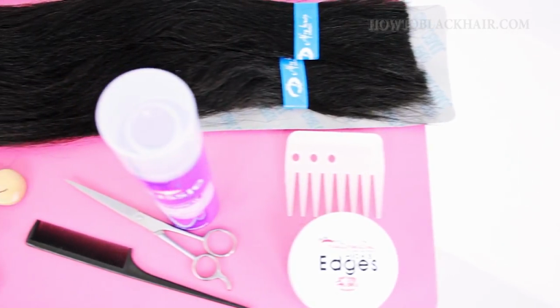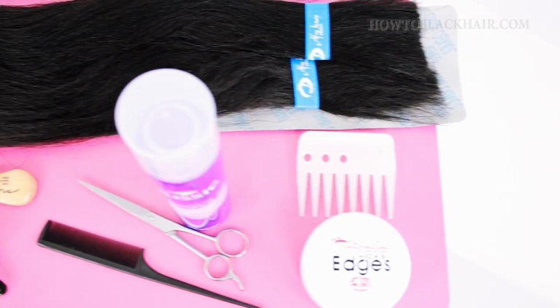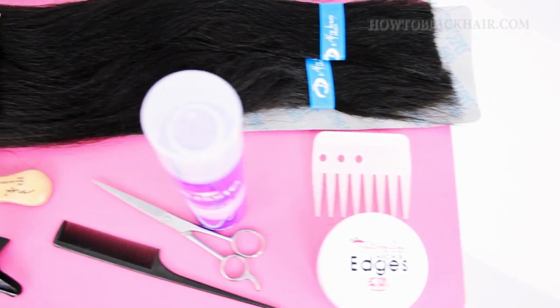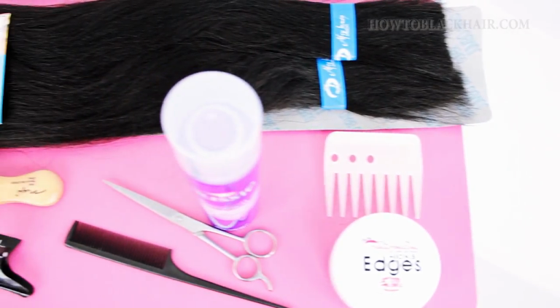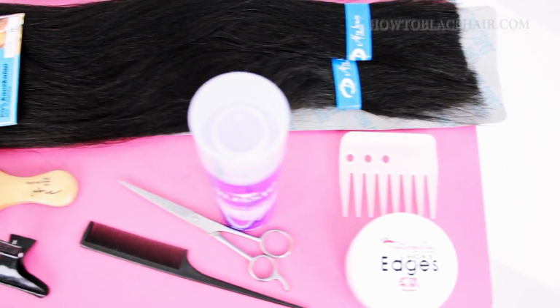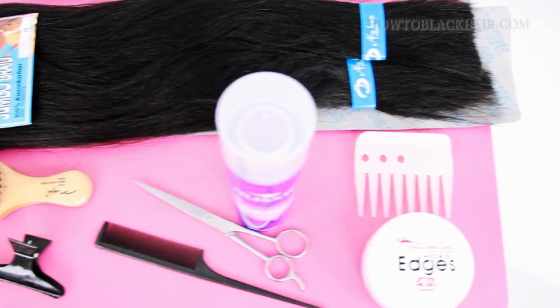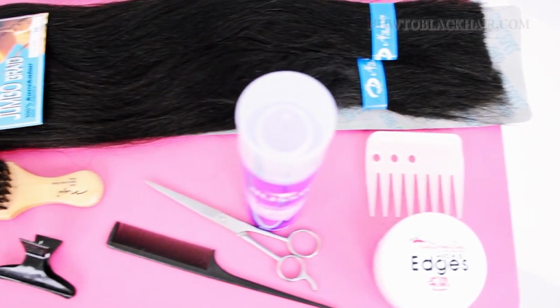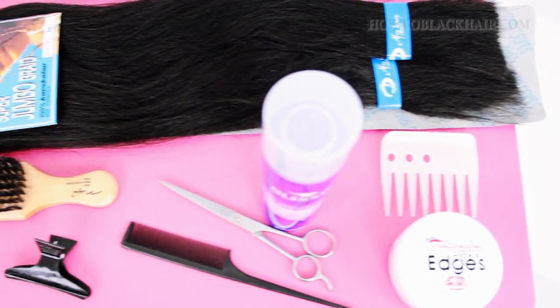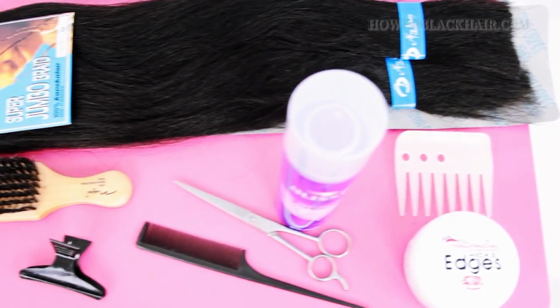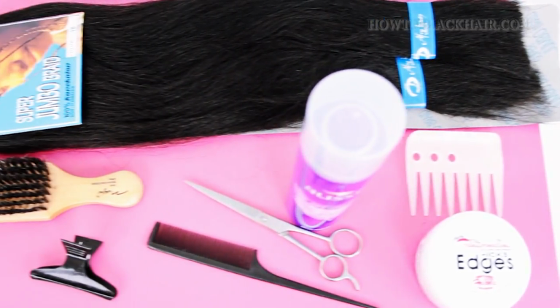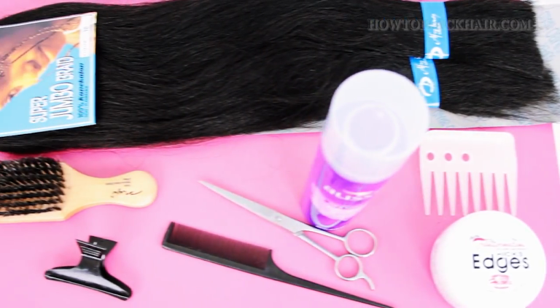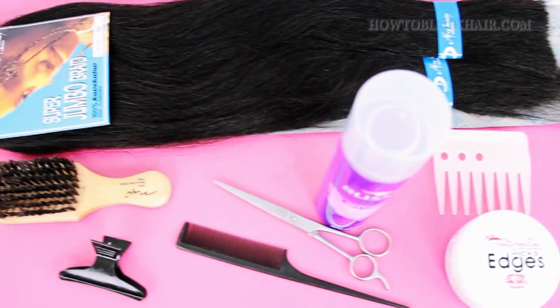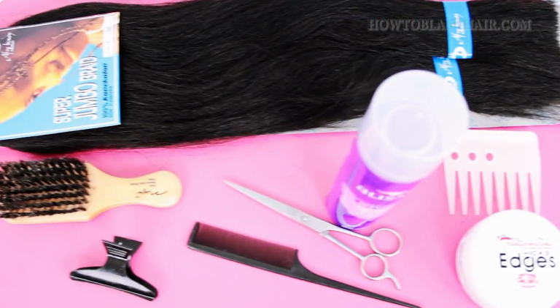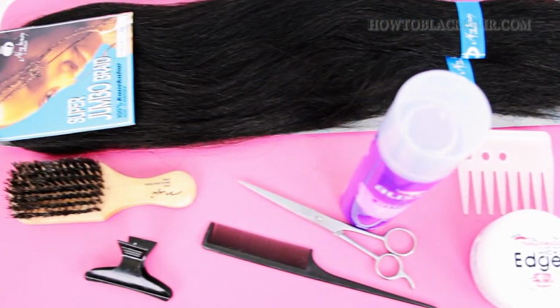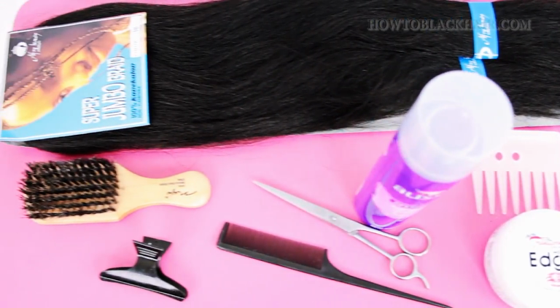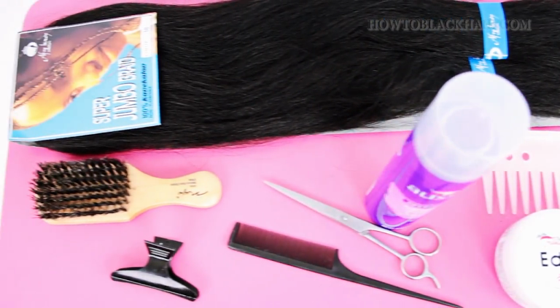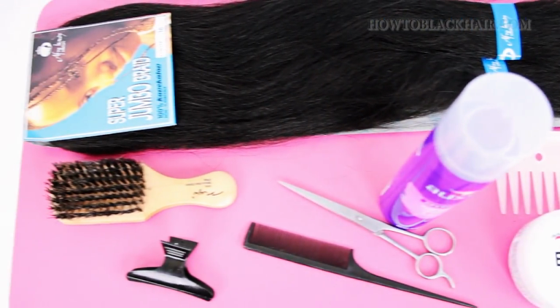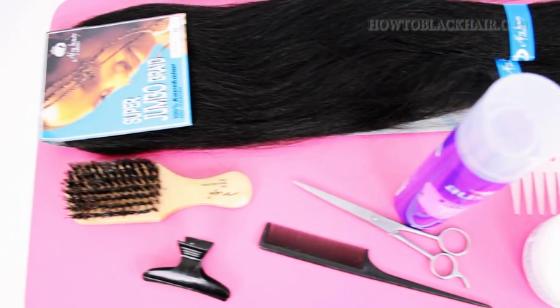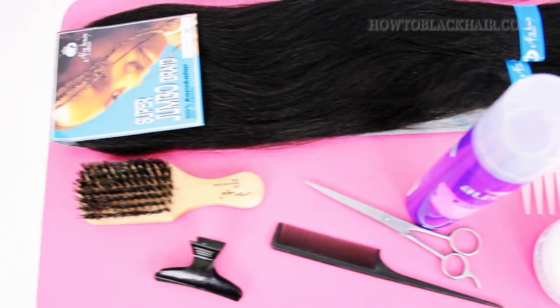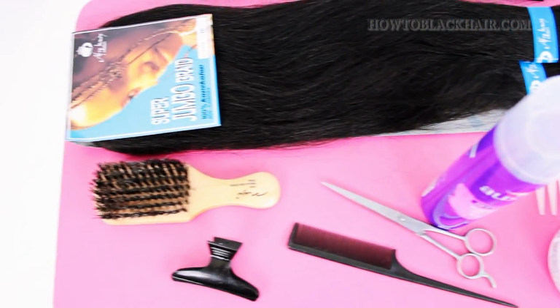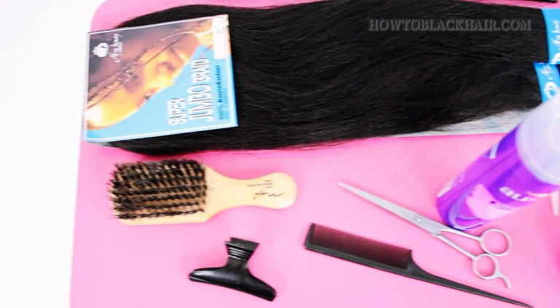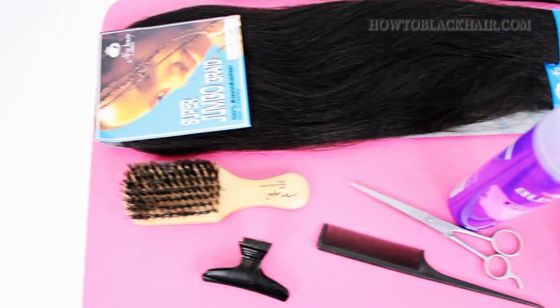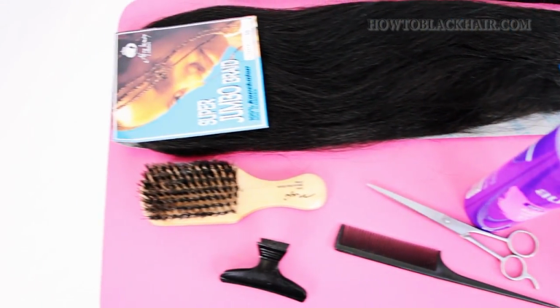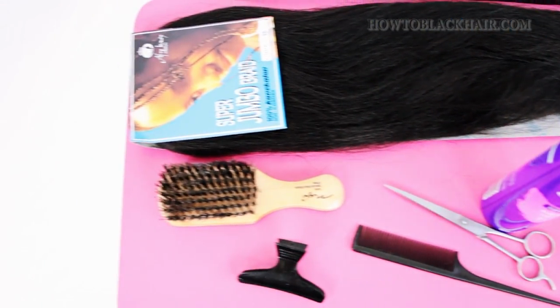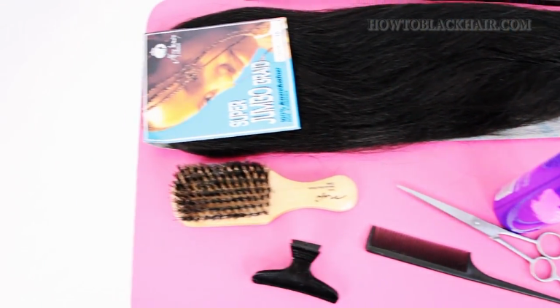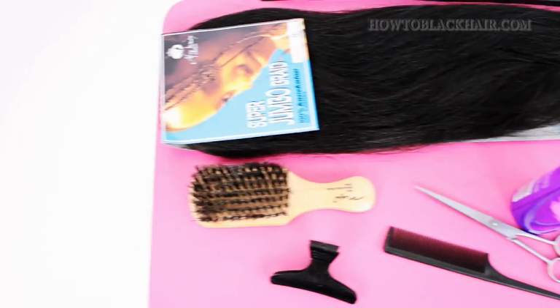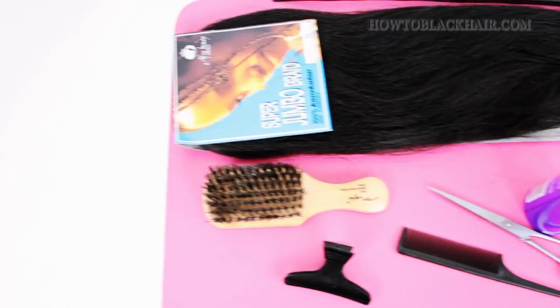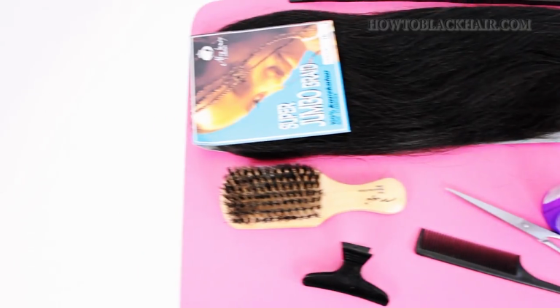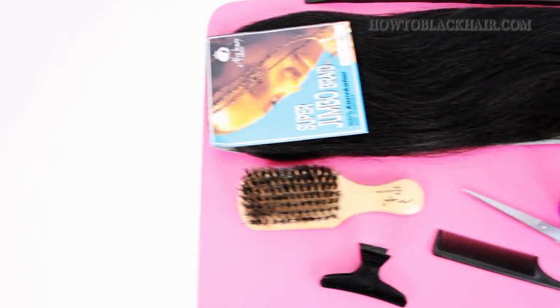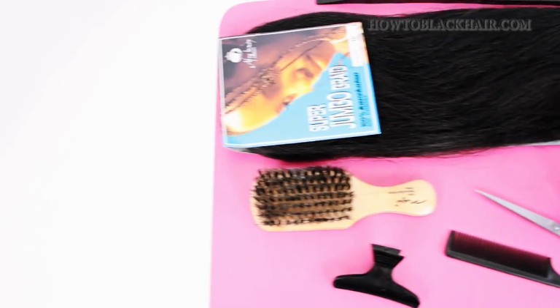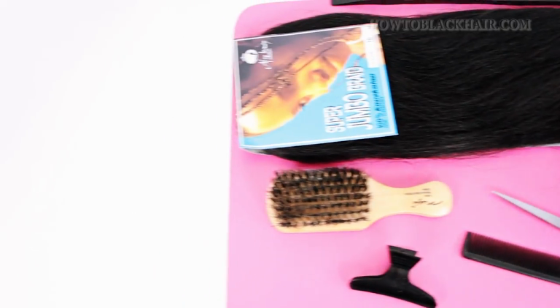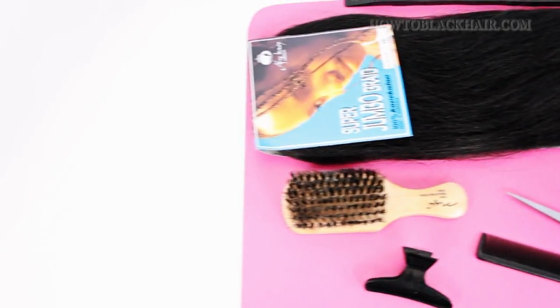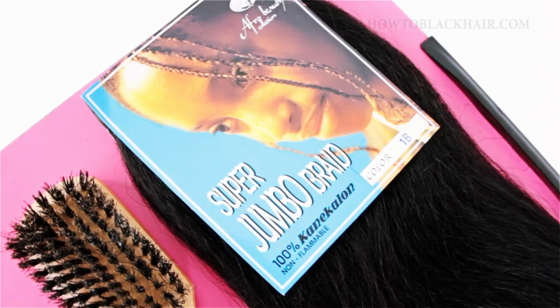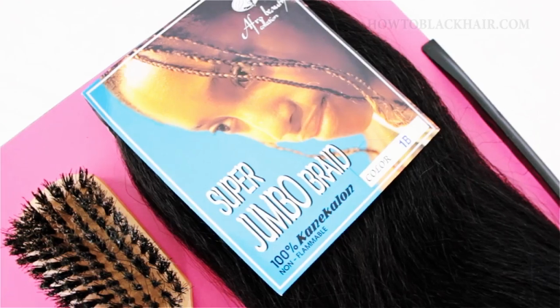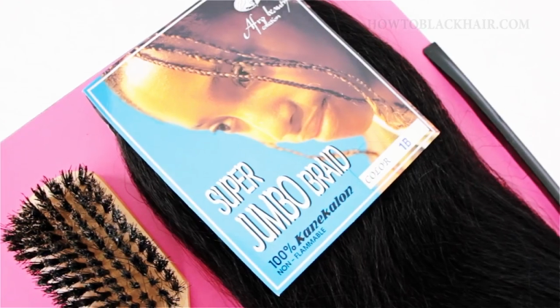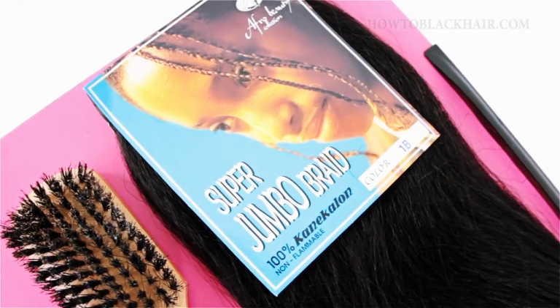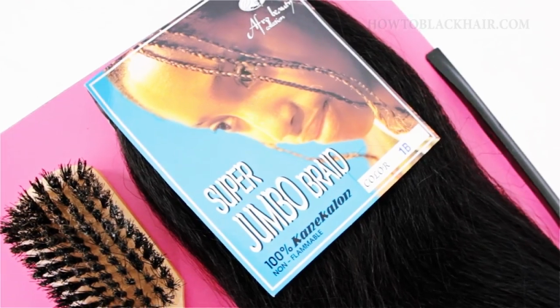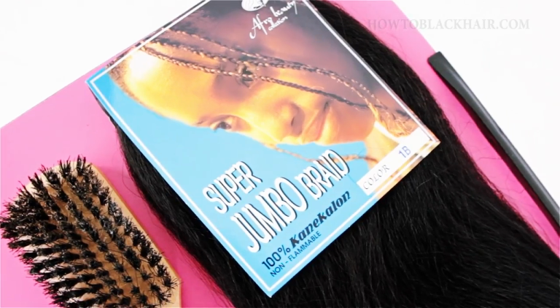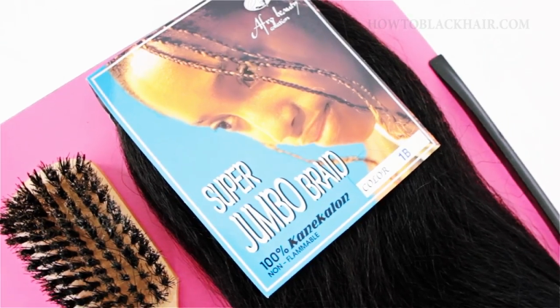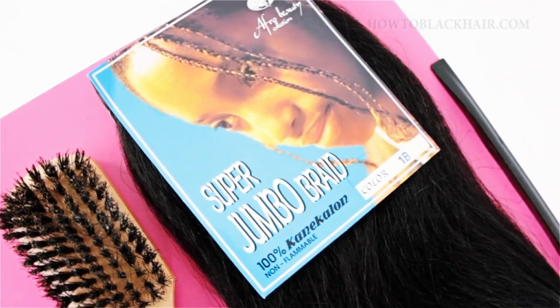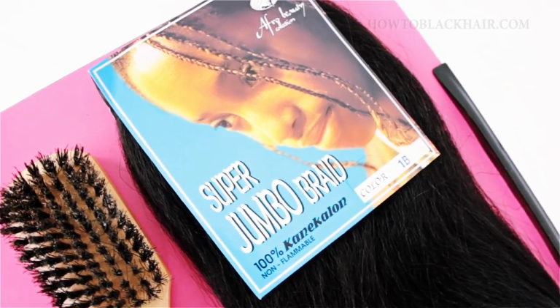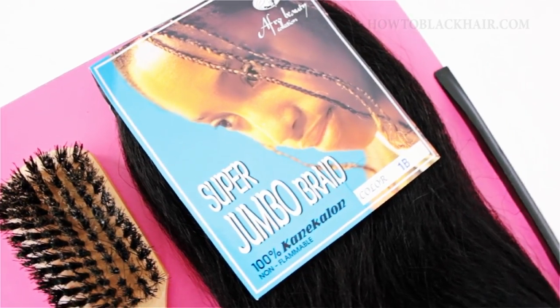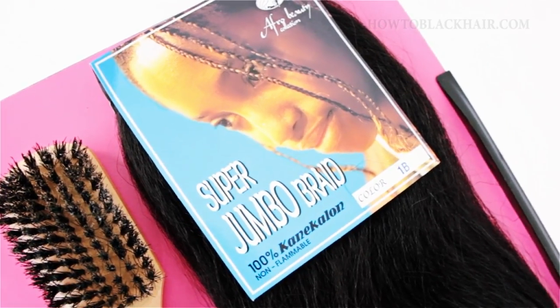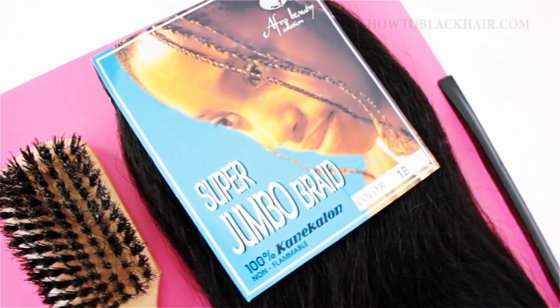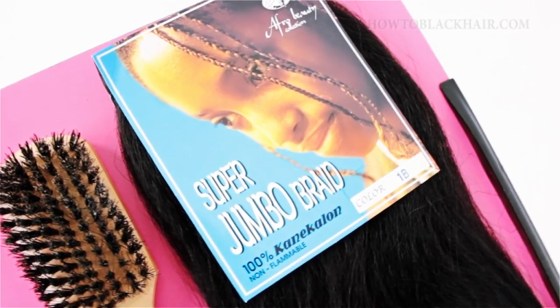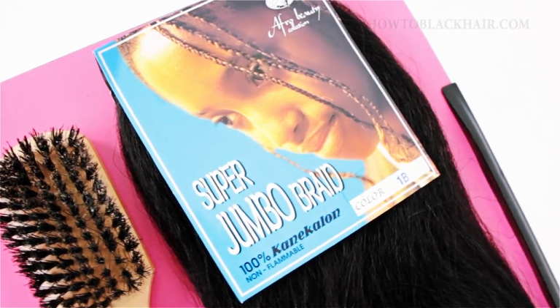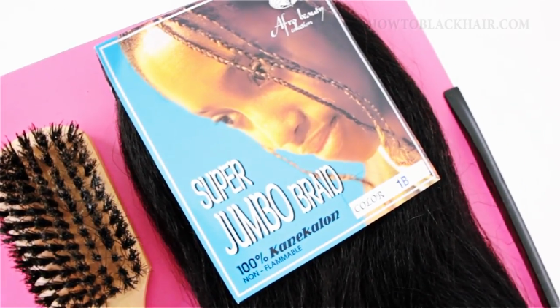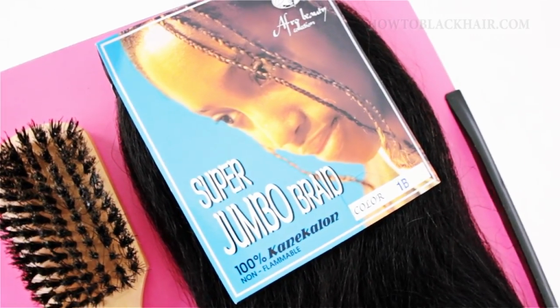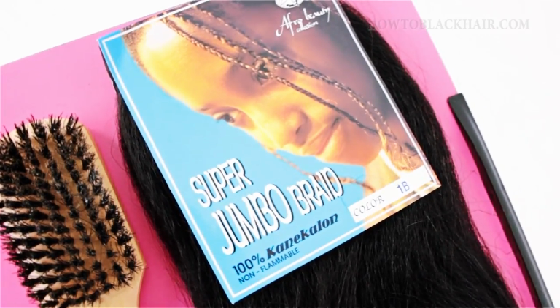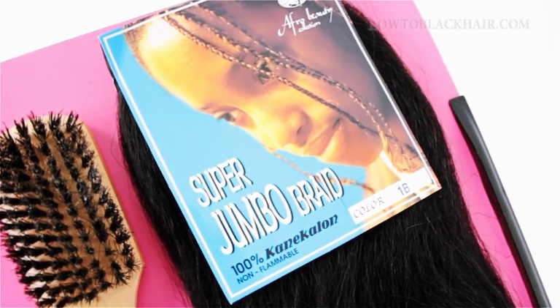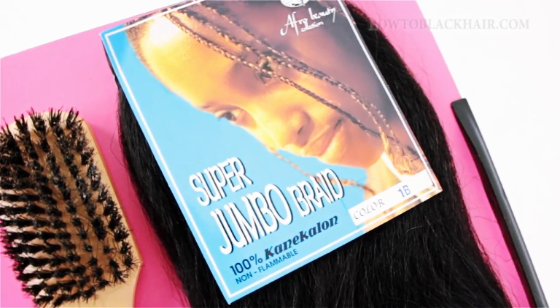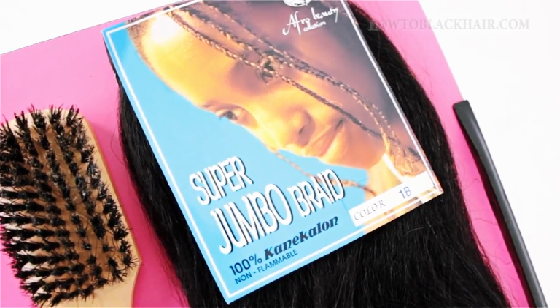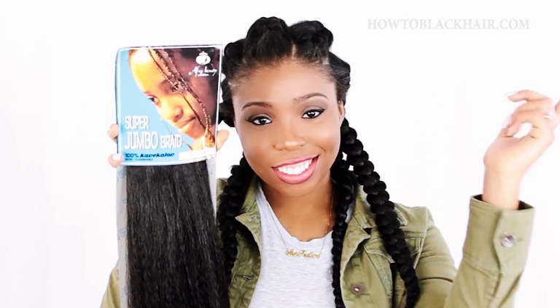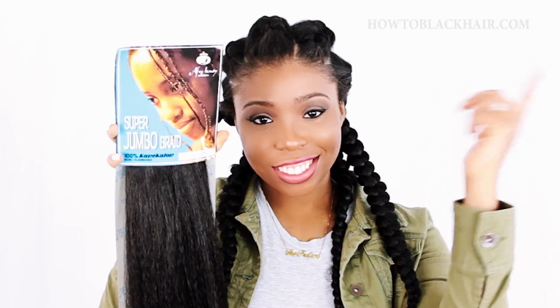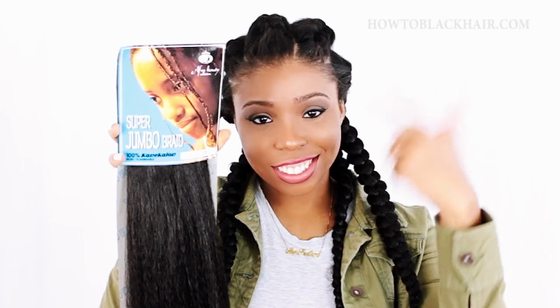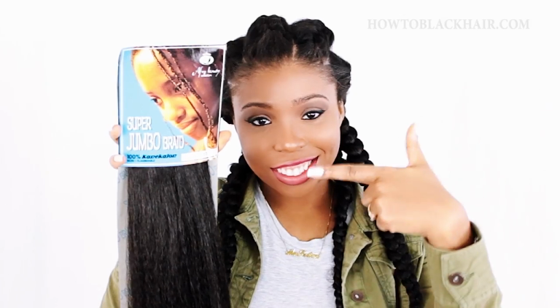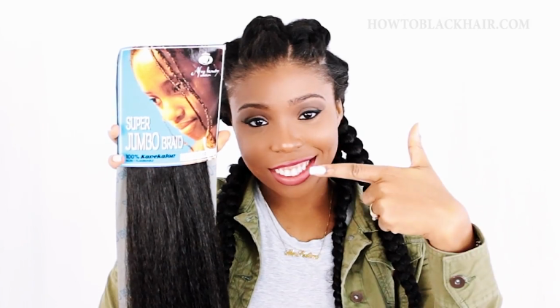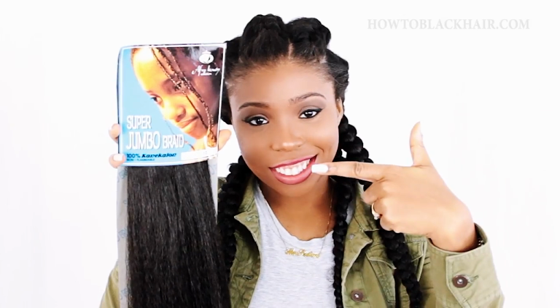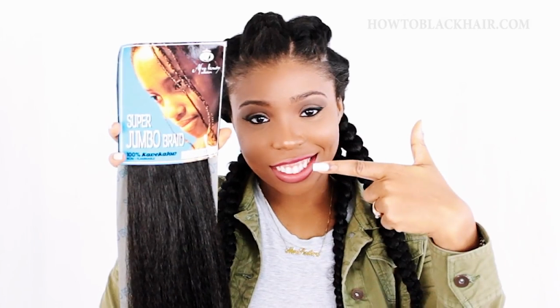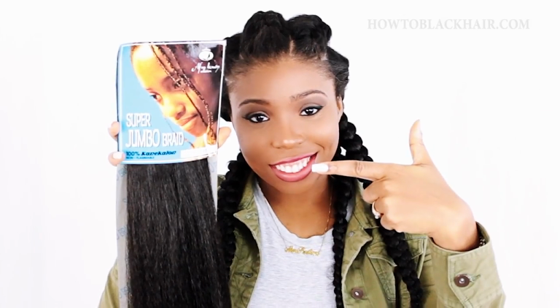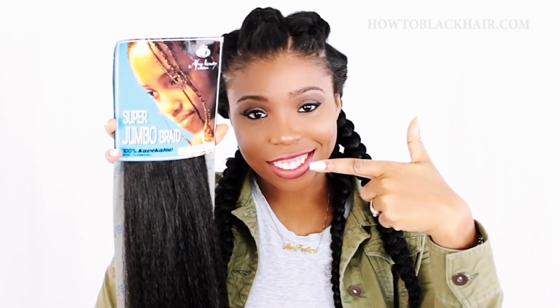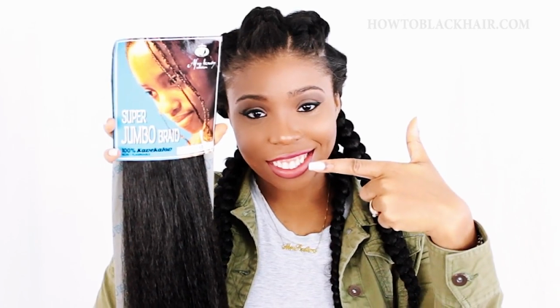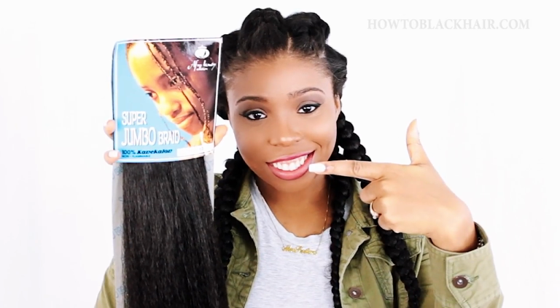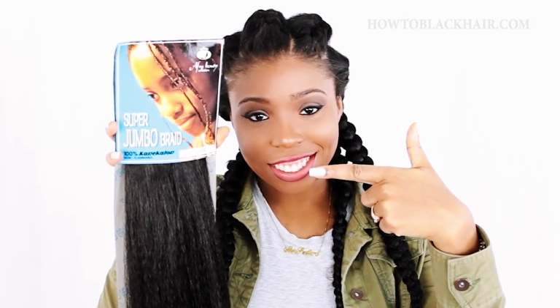To begin, these are the materials you need to do your goddess braids. Starting off, we will be using one pack of super jumbo braiding hair.